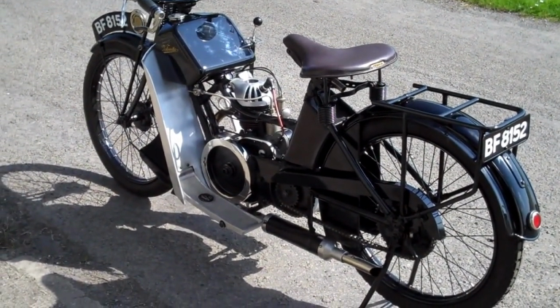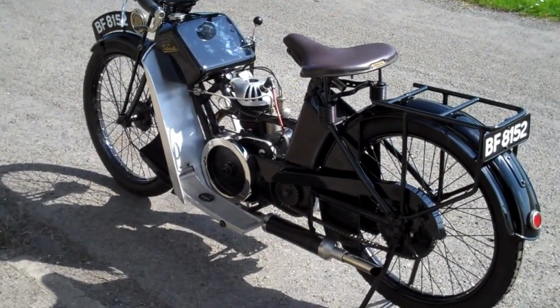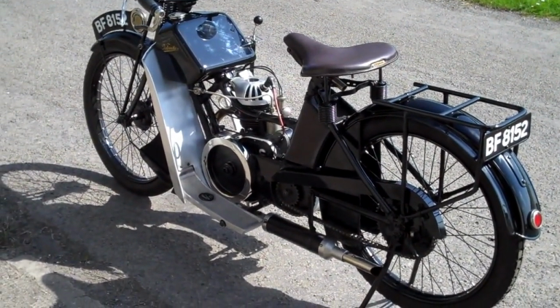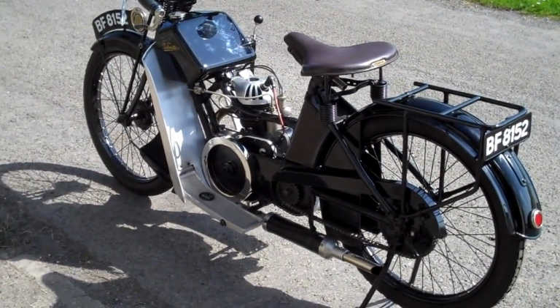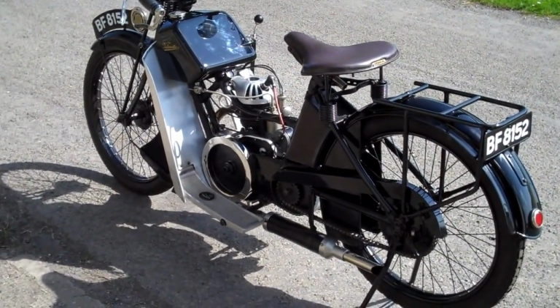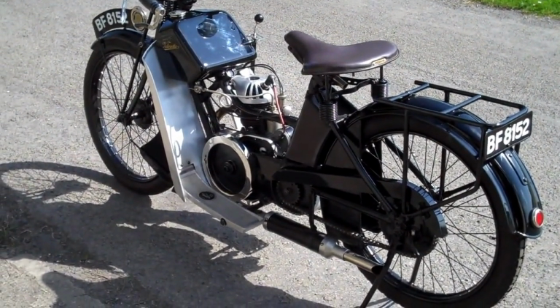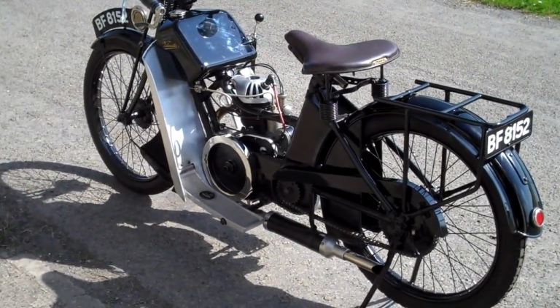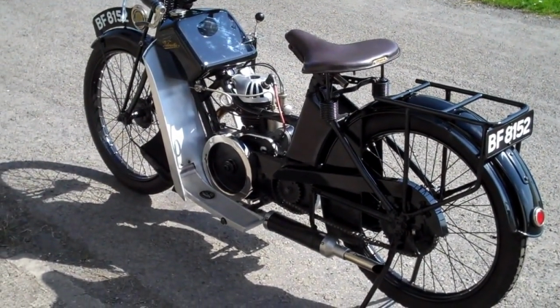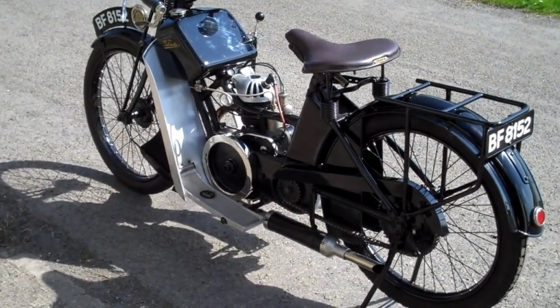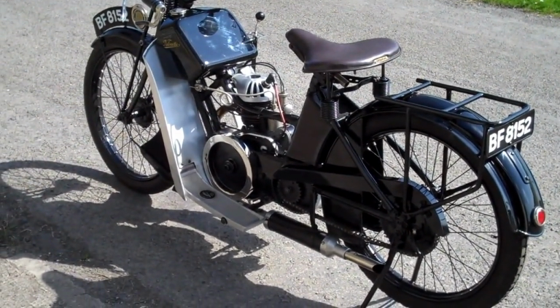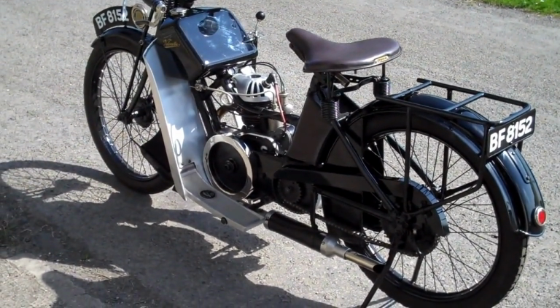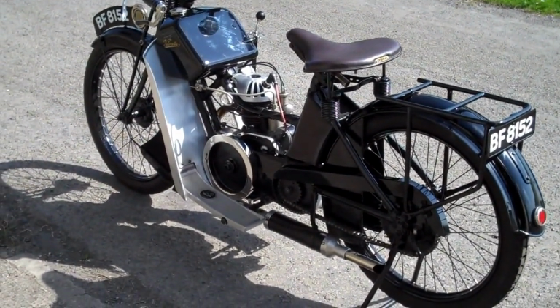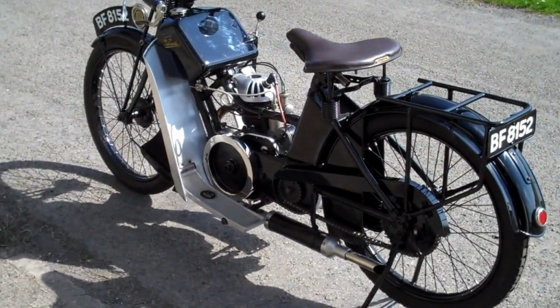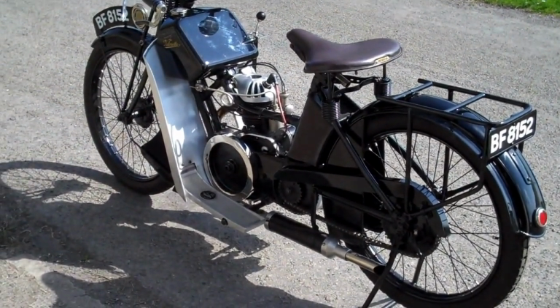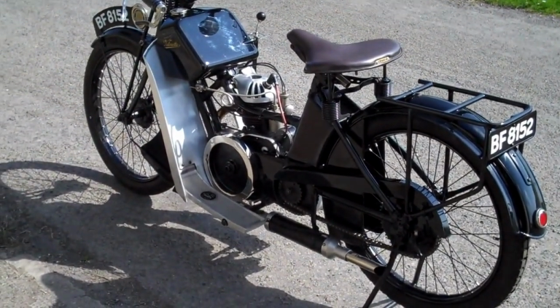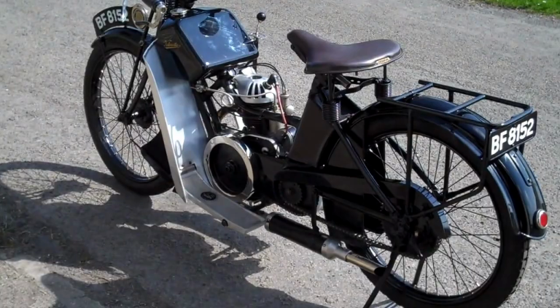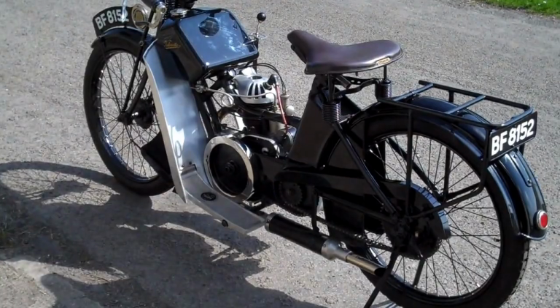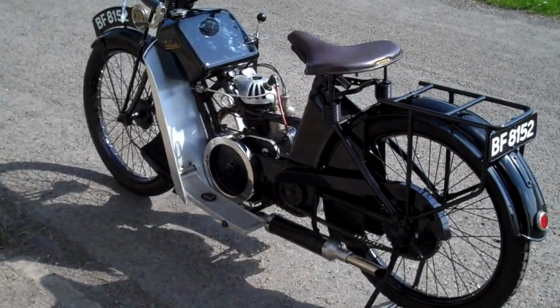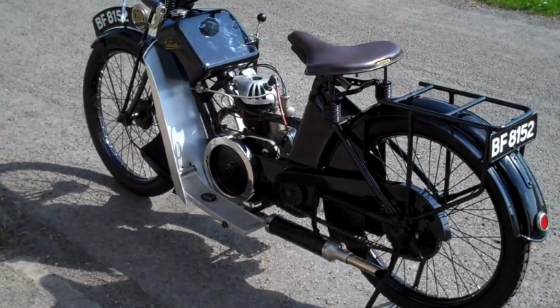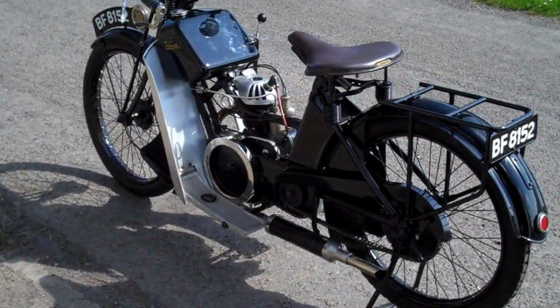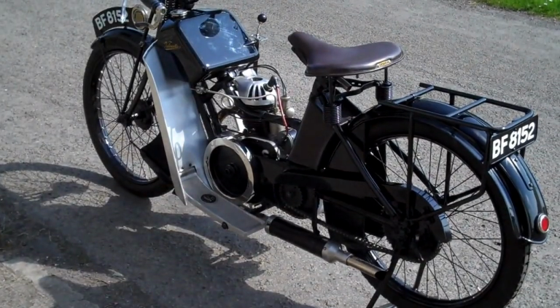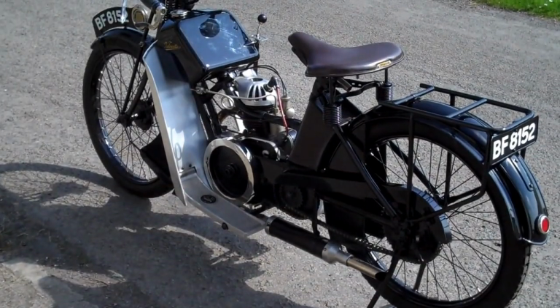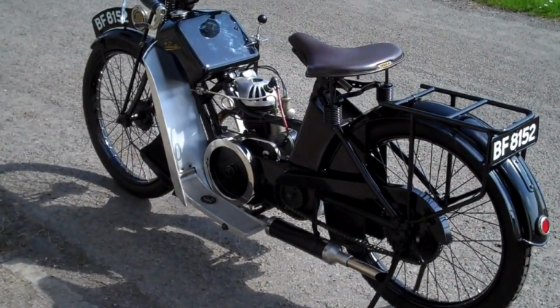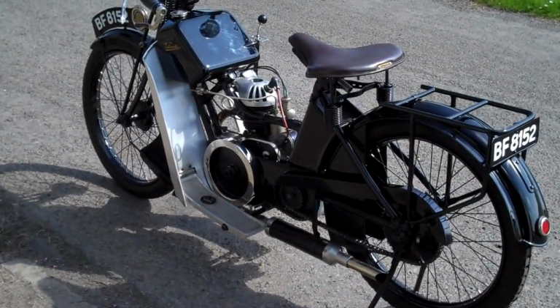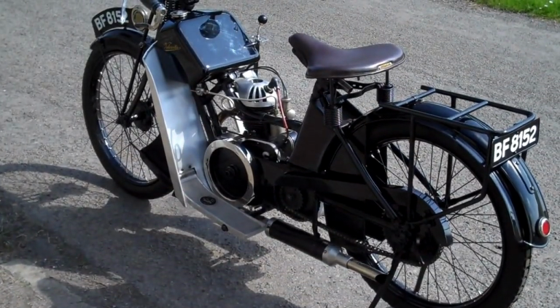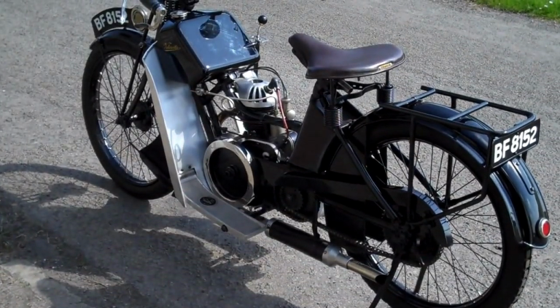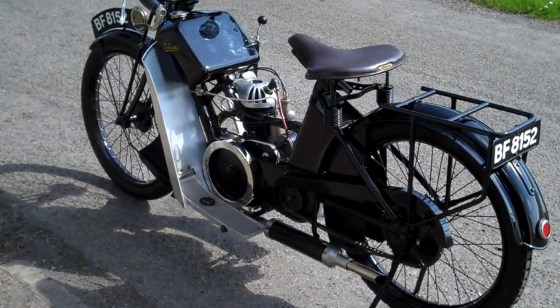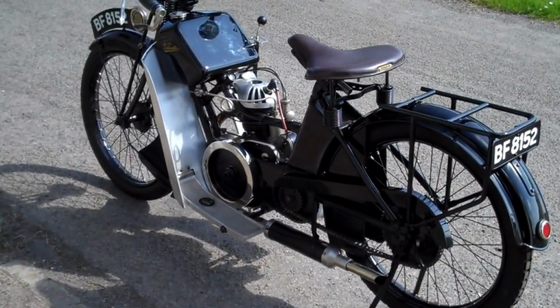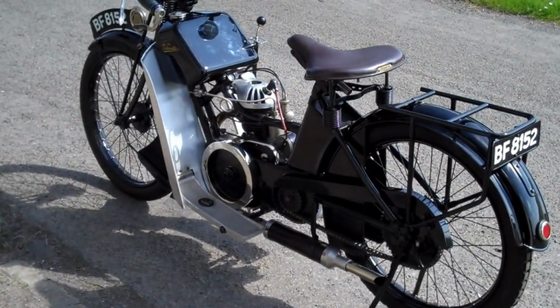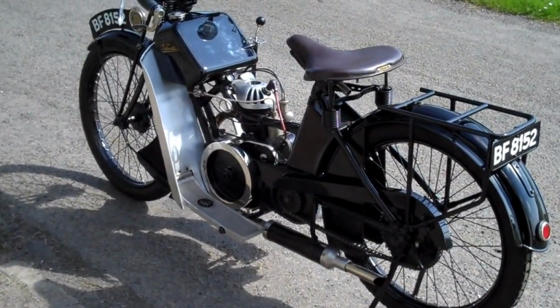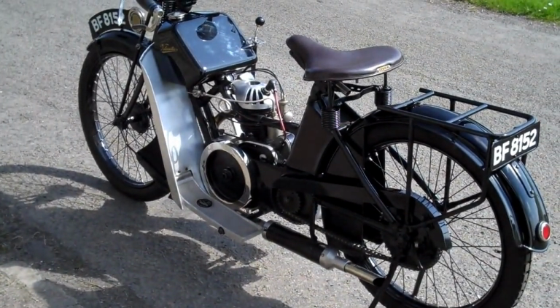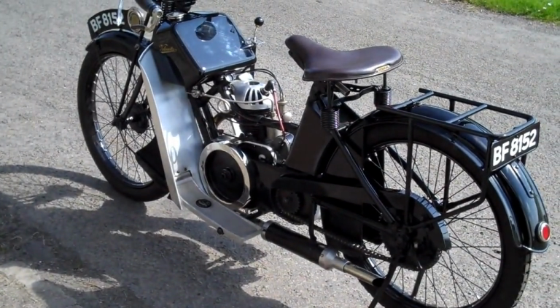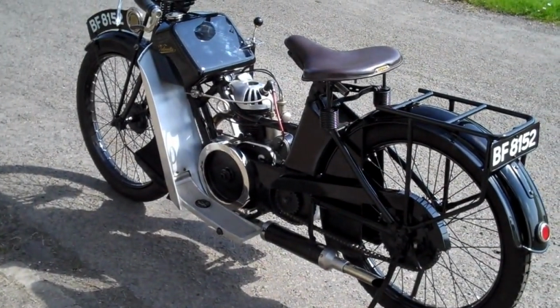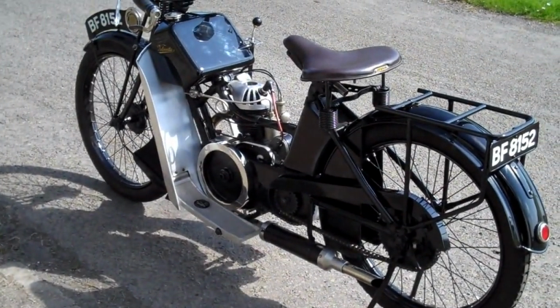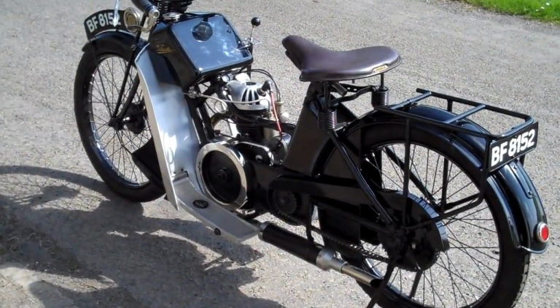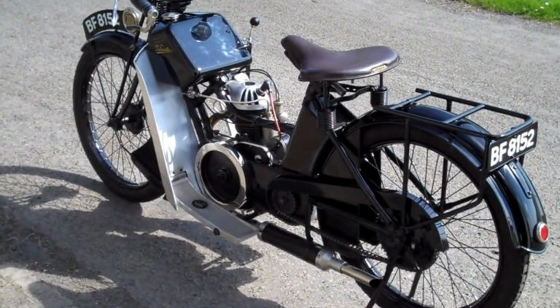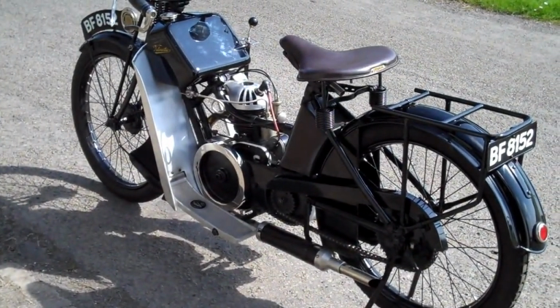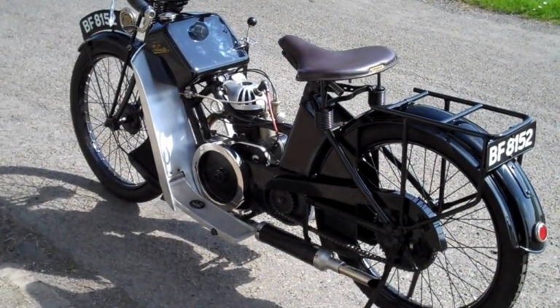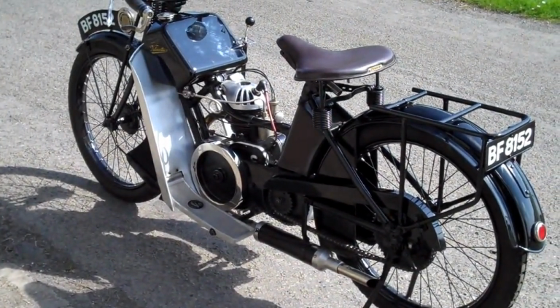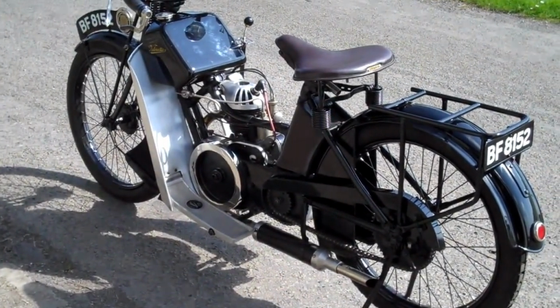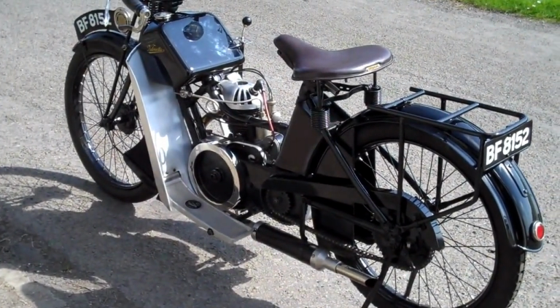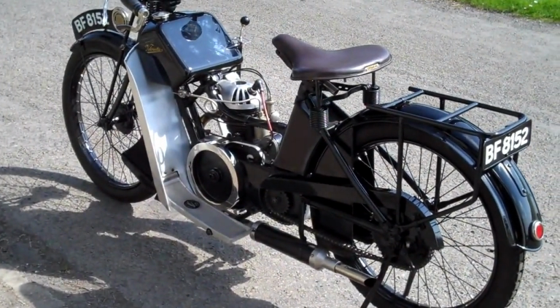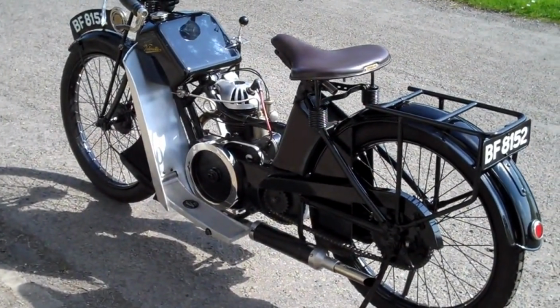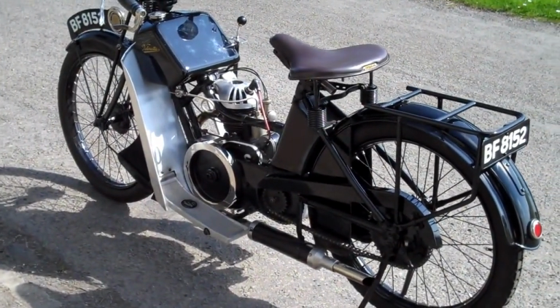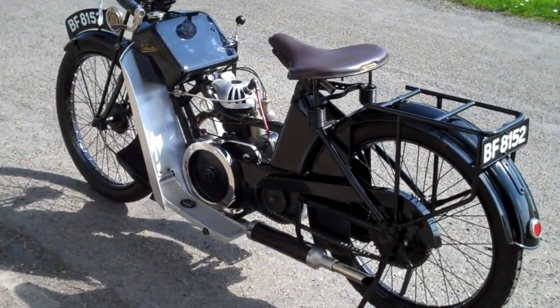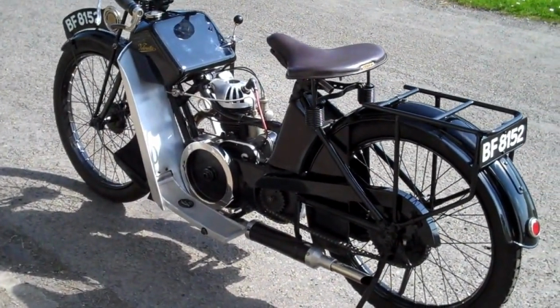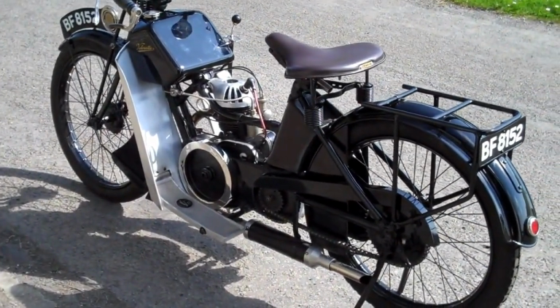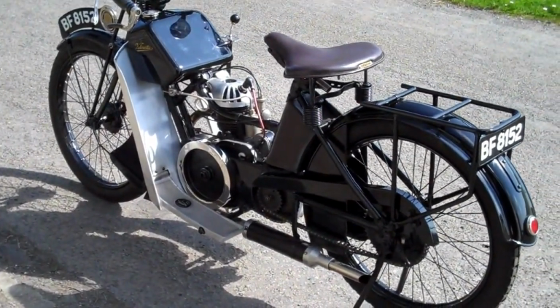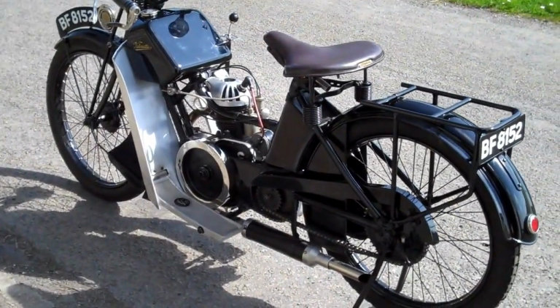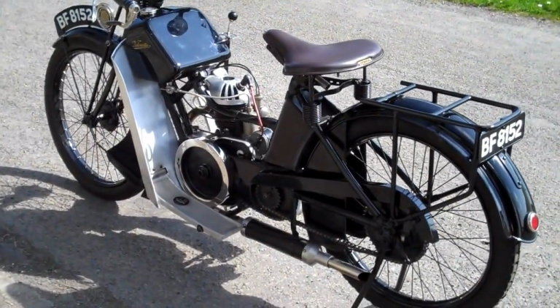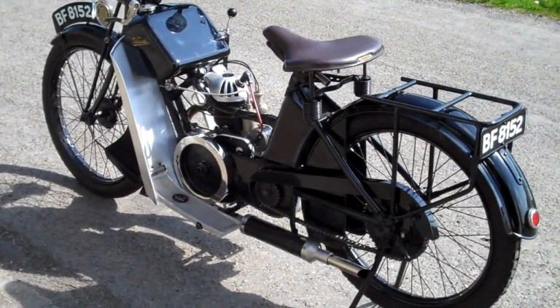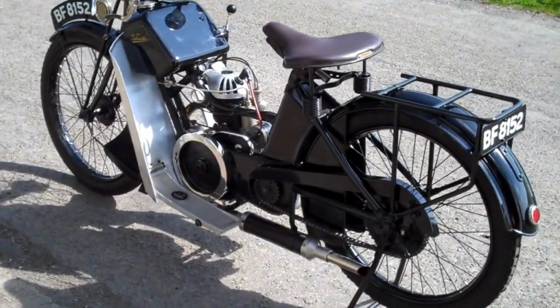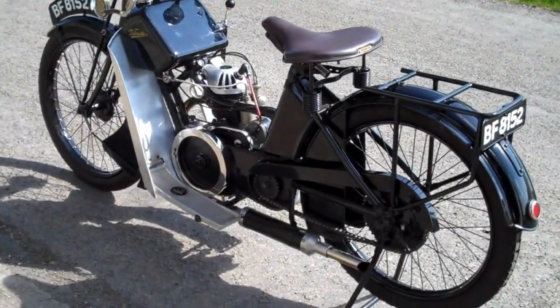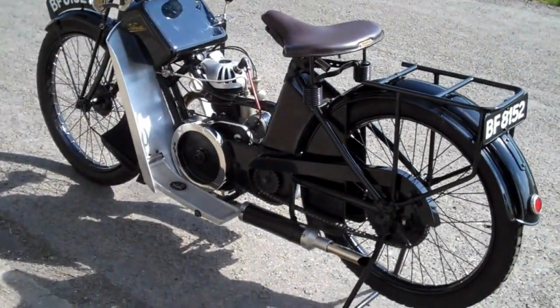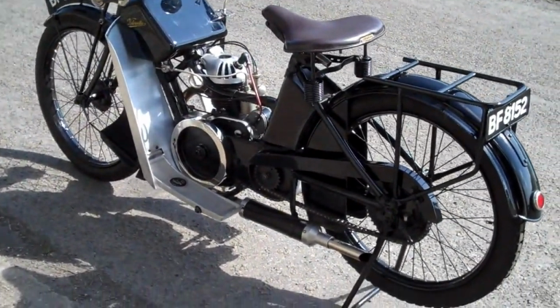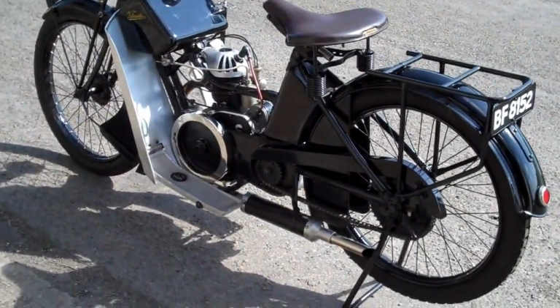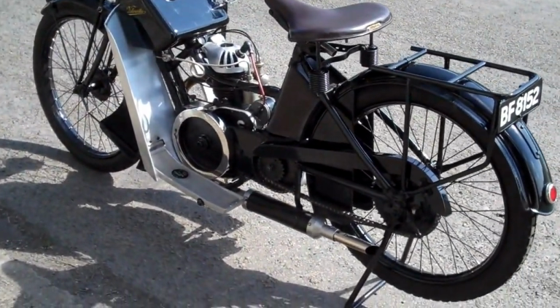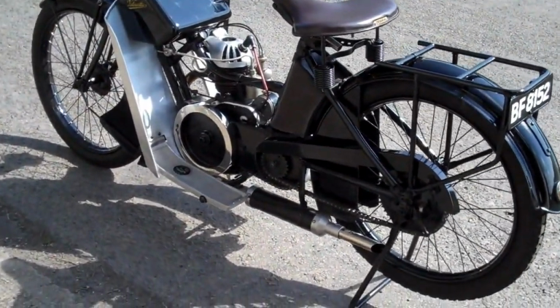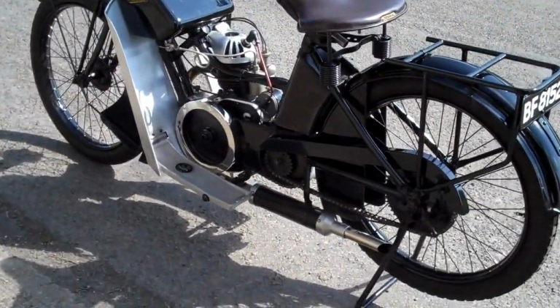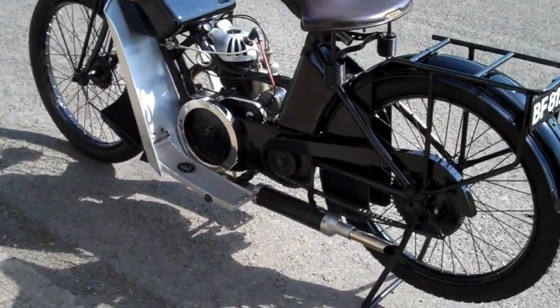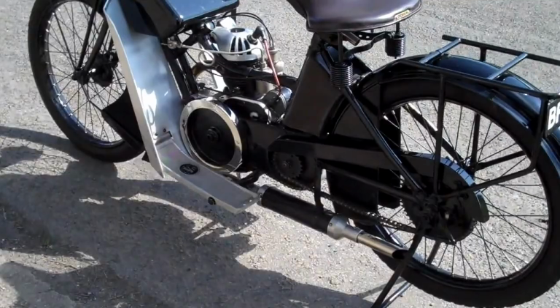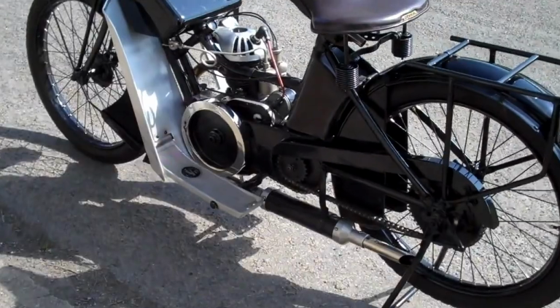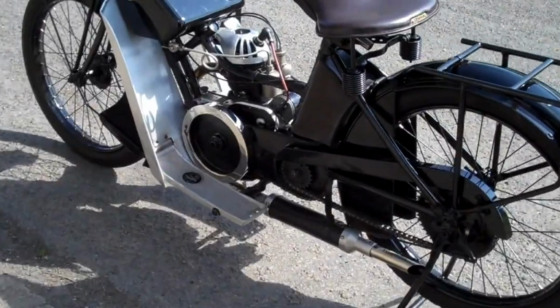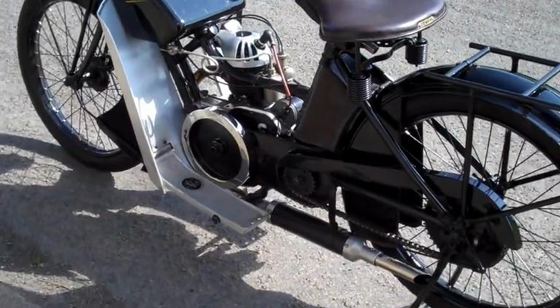It's virtually museum condition. It runs well. I may try and start it in a few minutes but I'll give you an idea of what it's like.